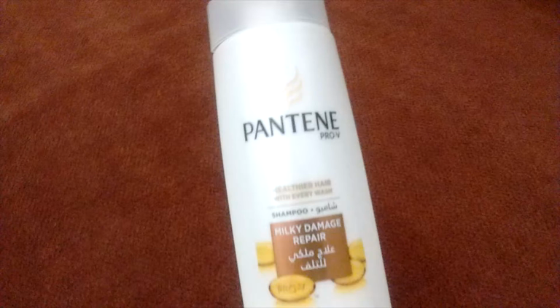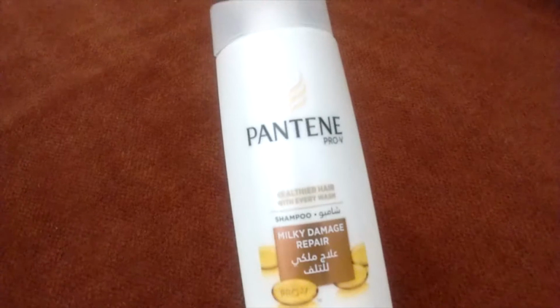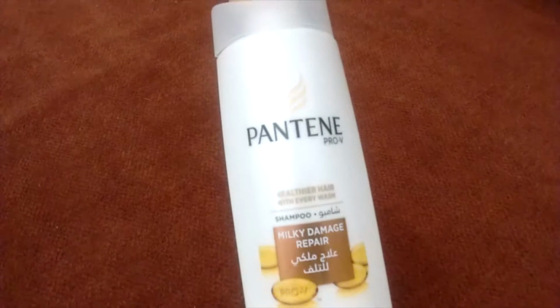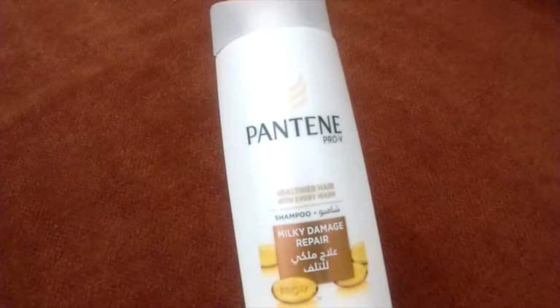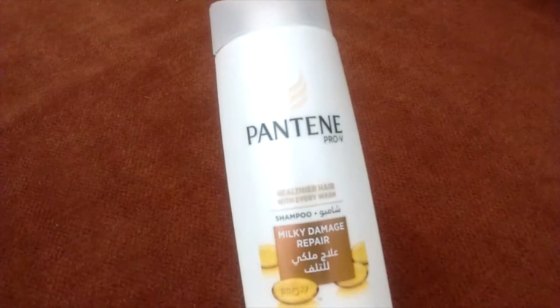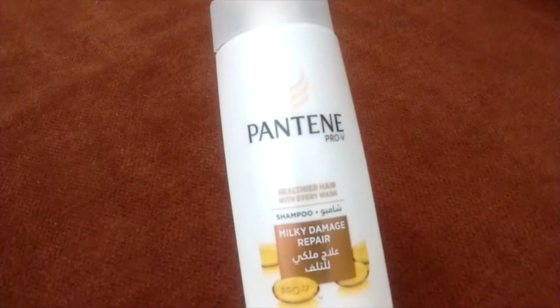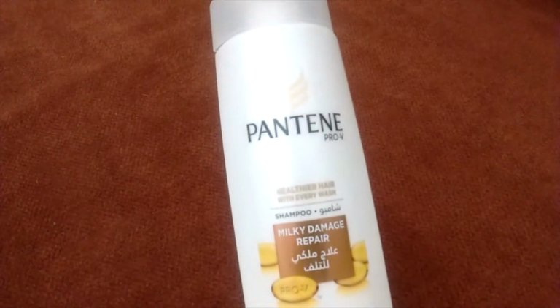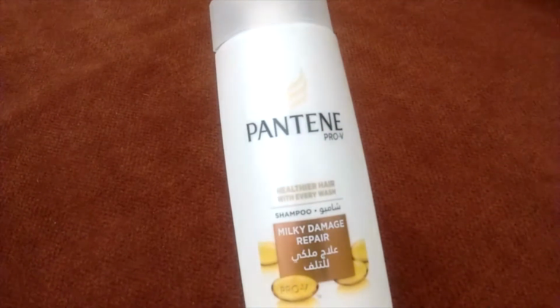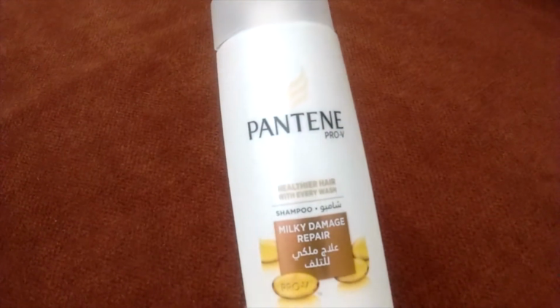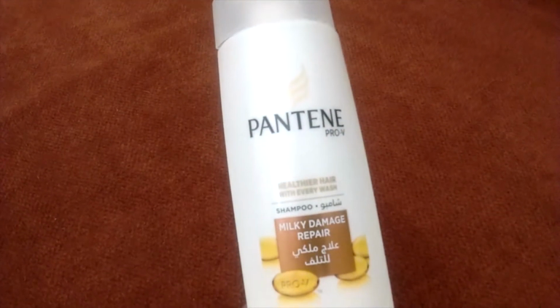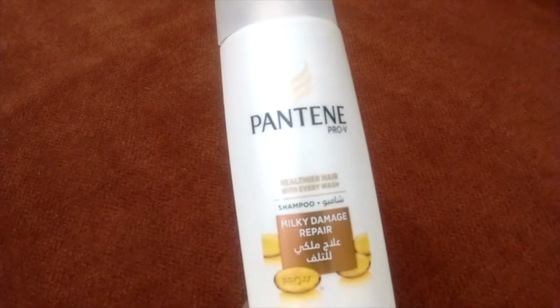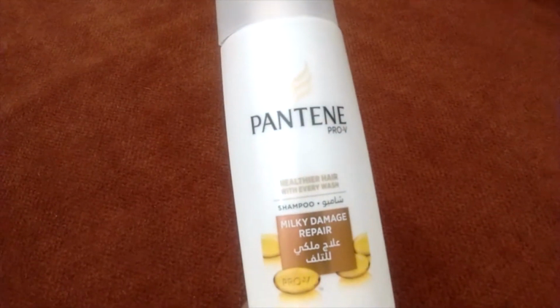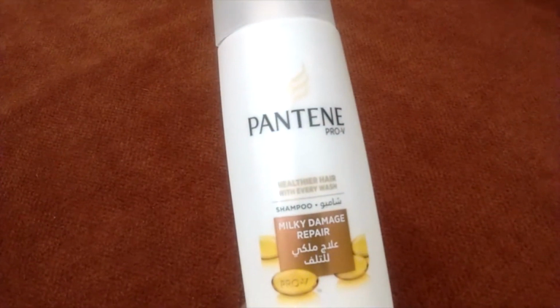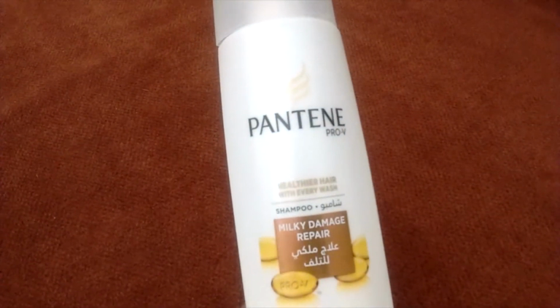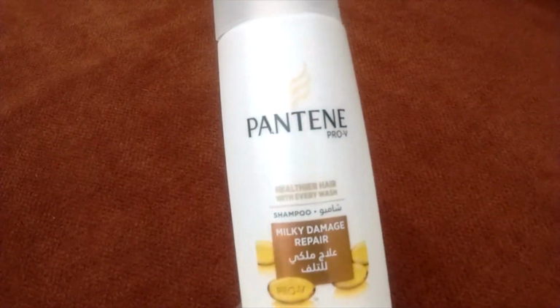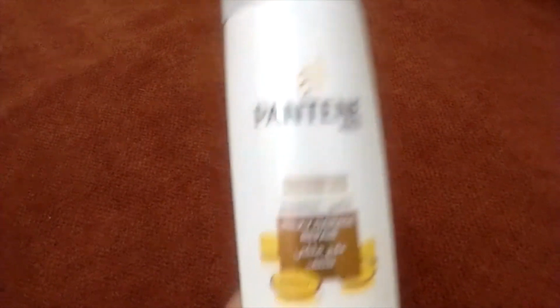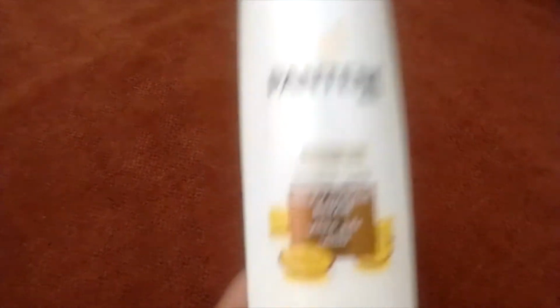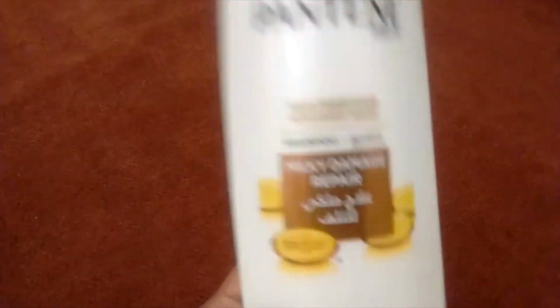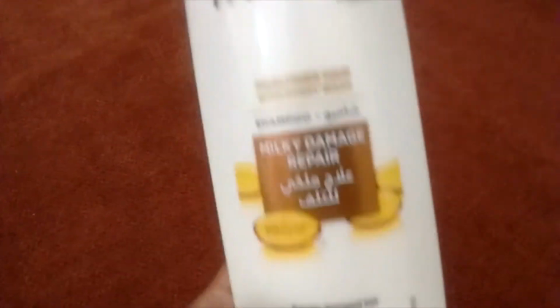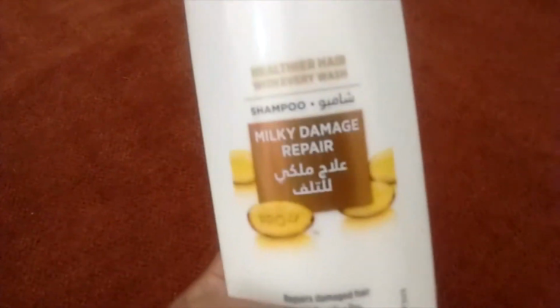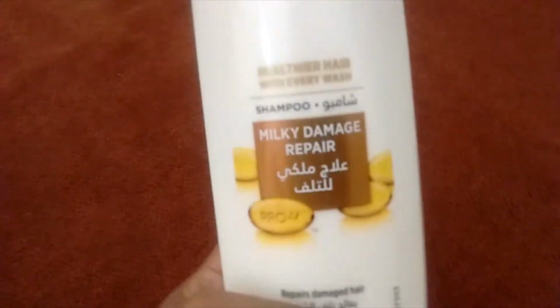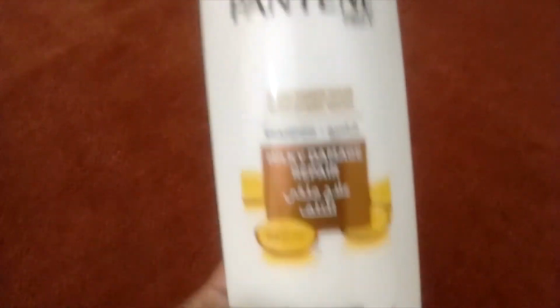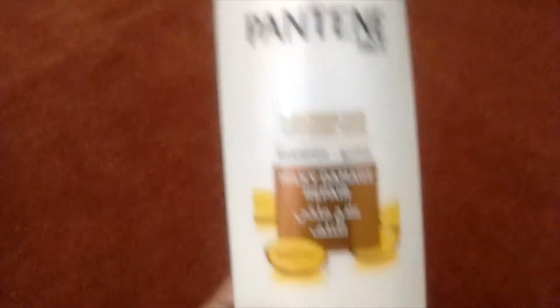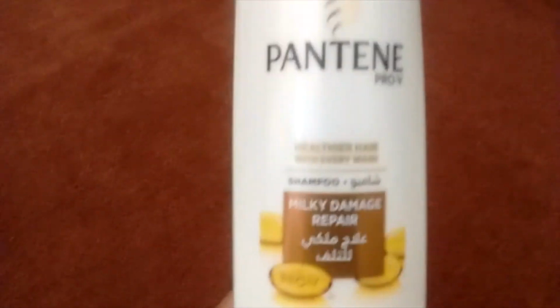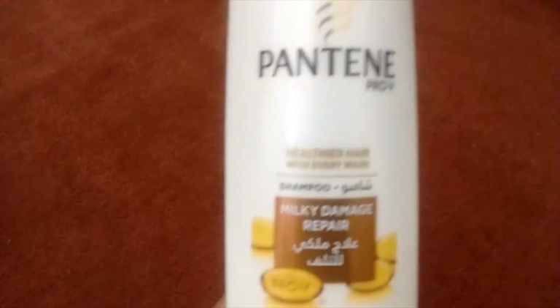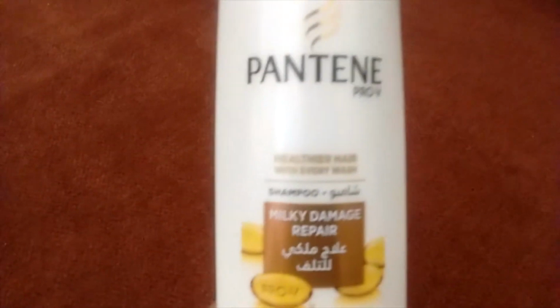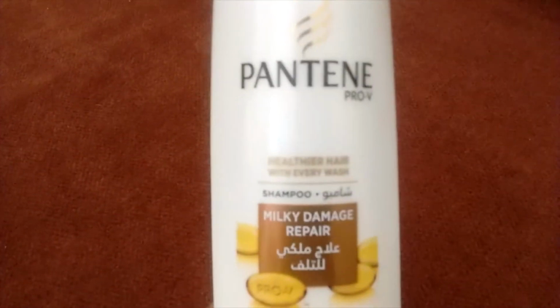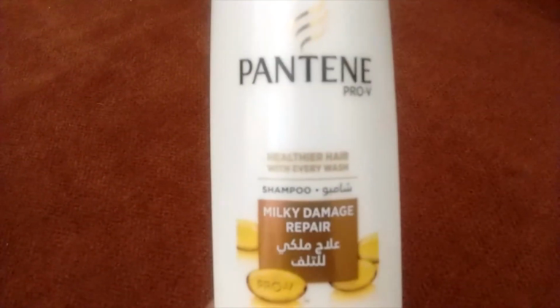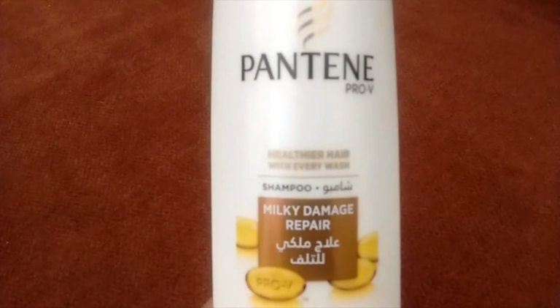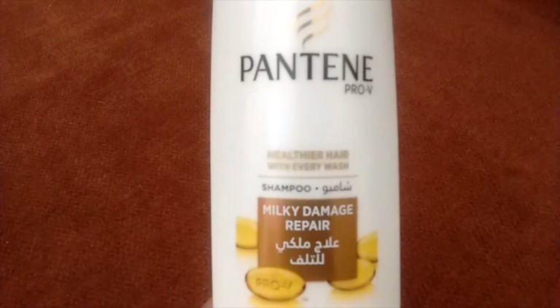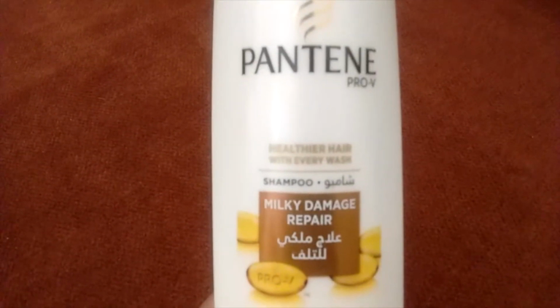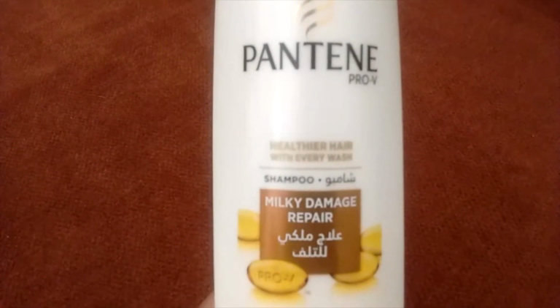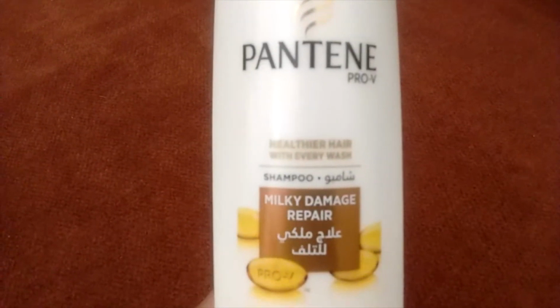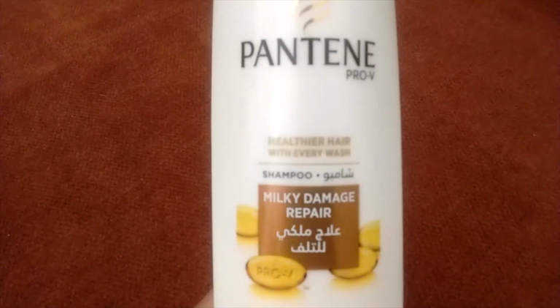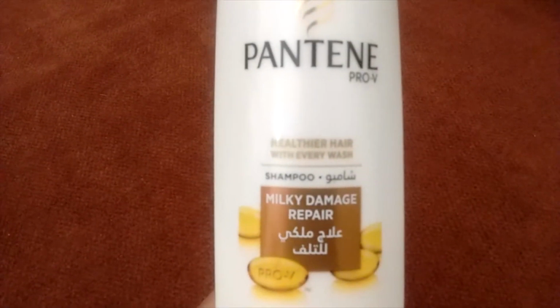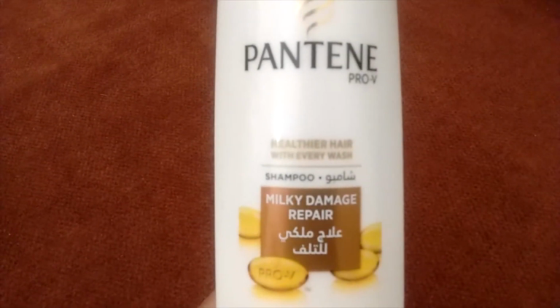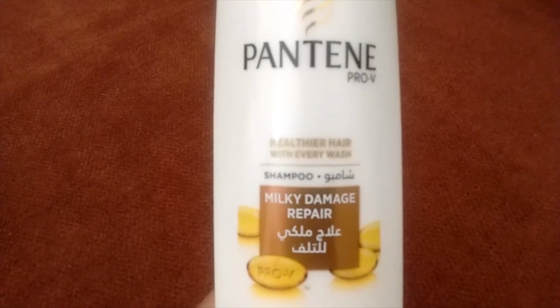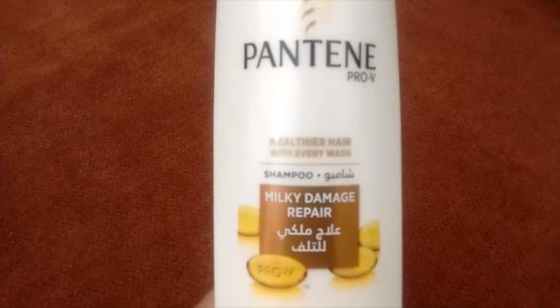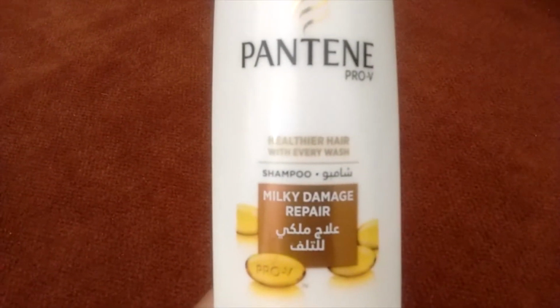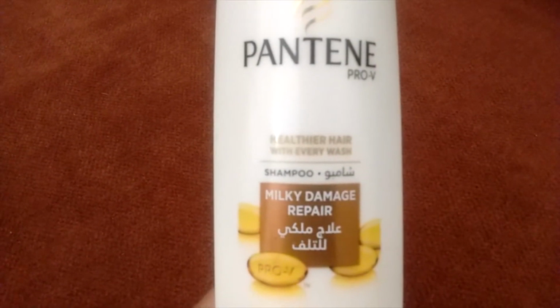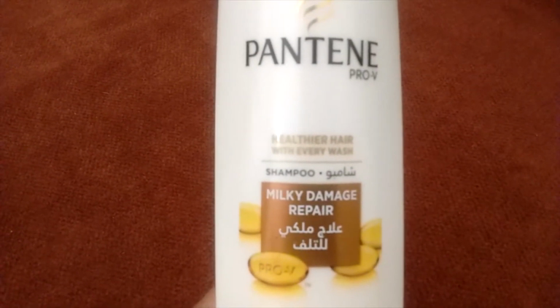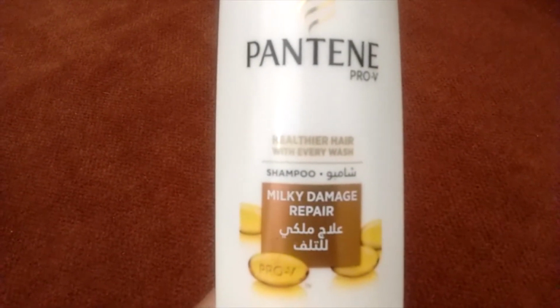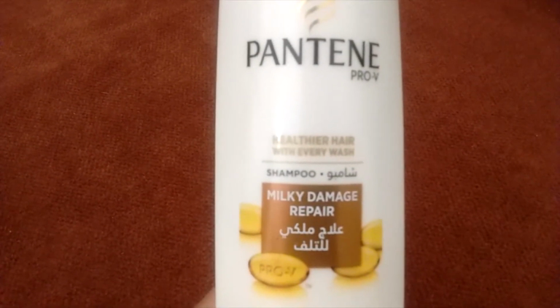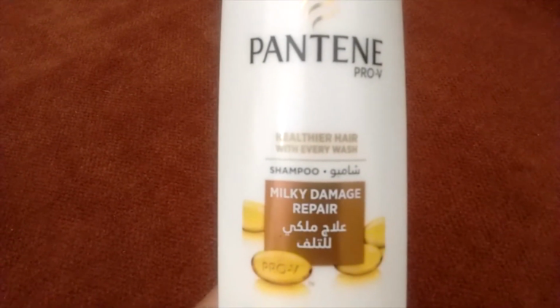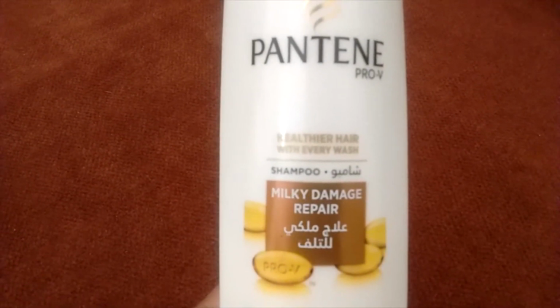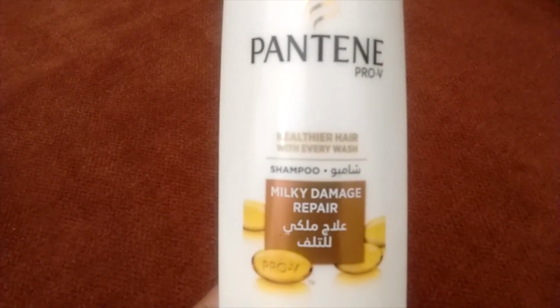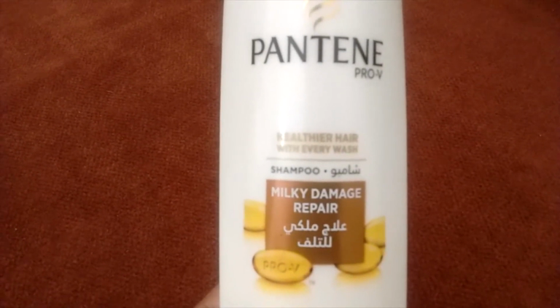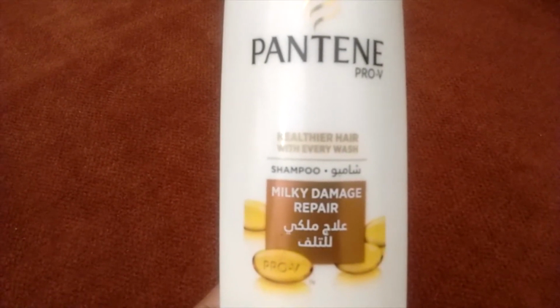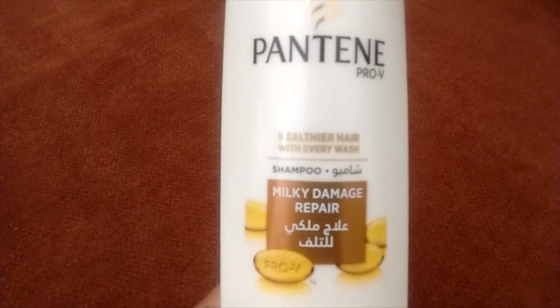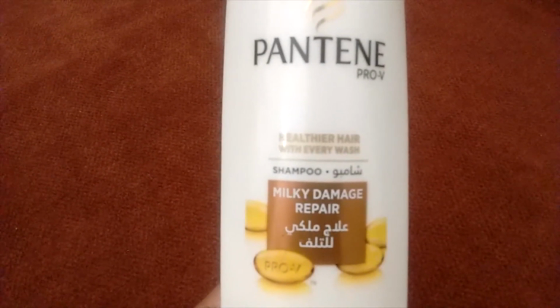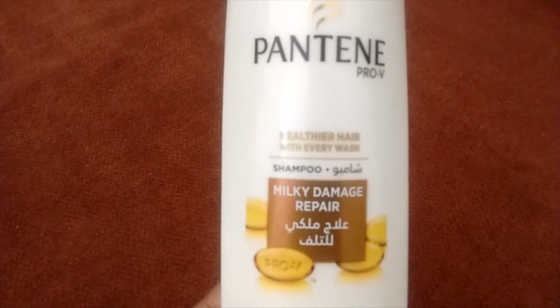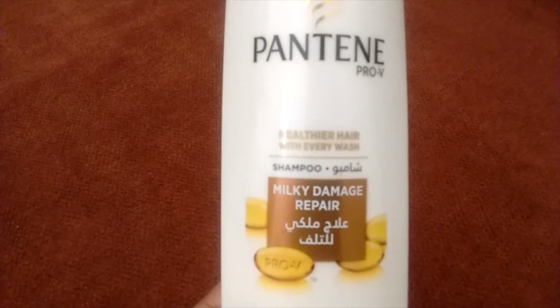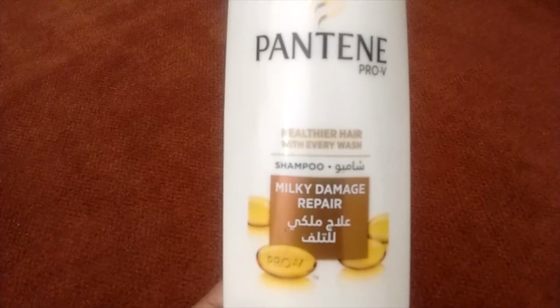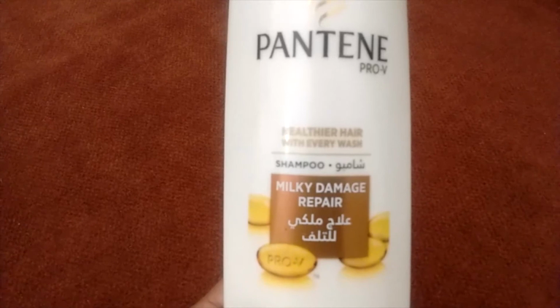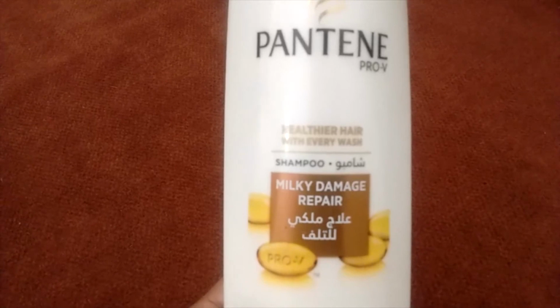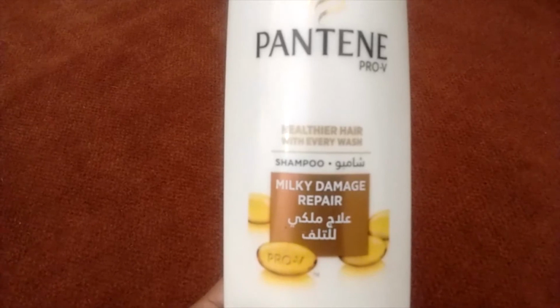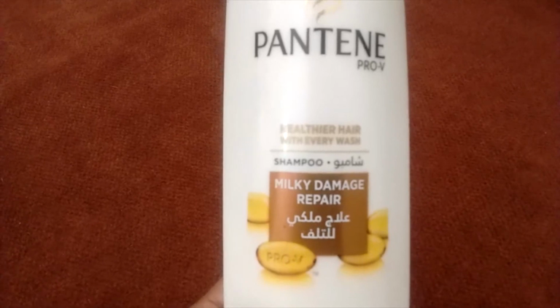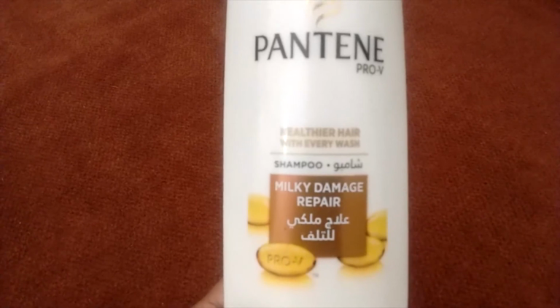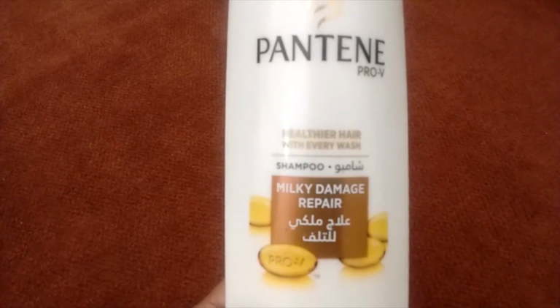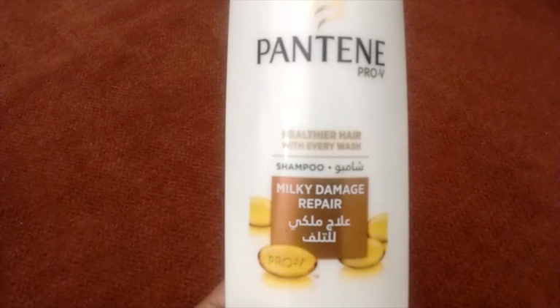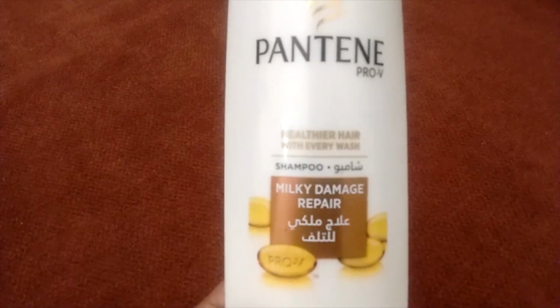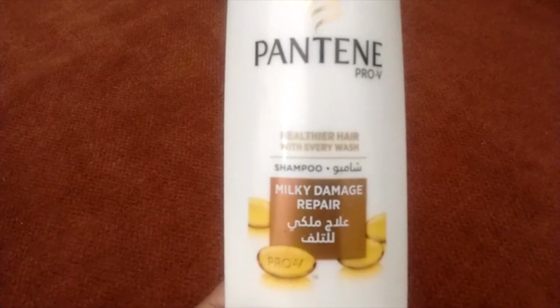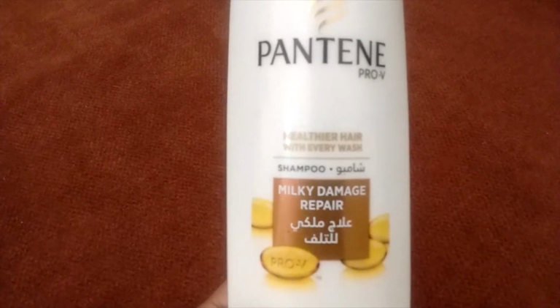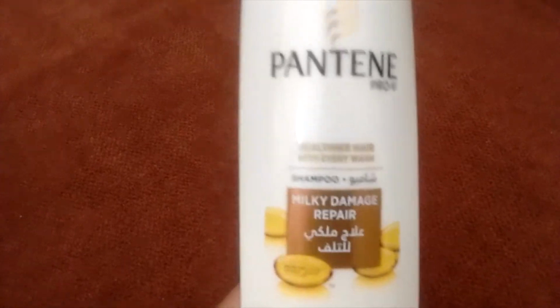Welcome to my channel. I am going to review this Pantene Pro-V Healthier Hair with Every Wash Shampoo.